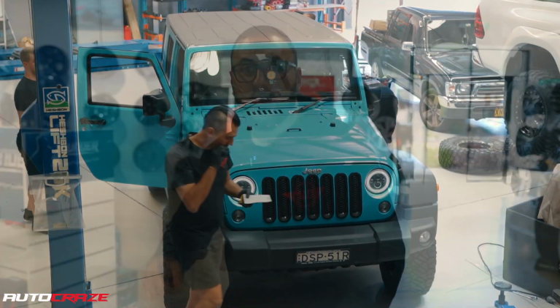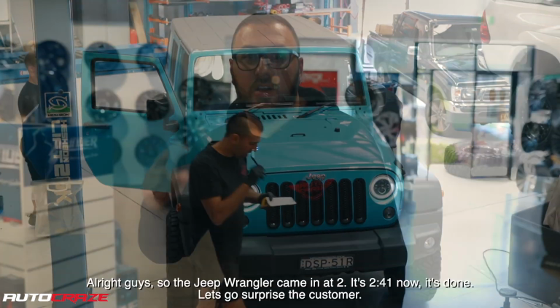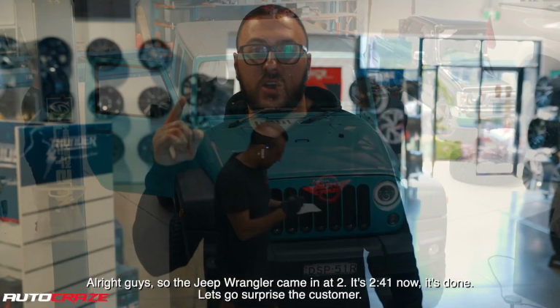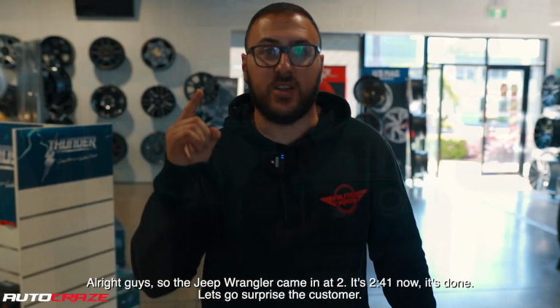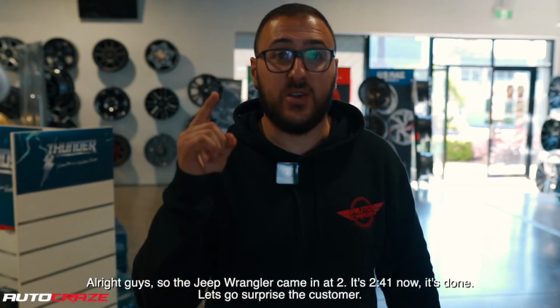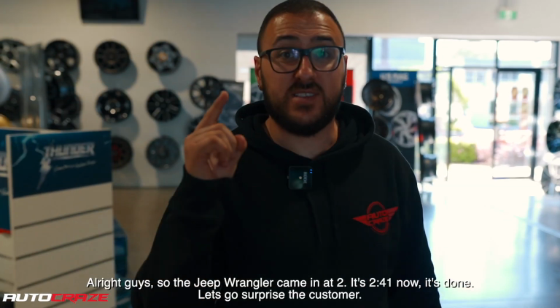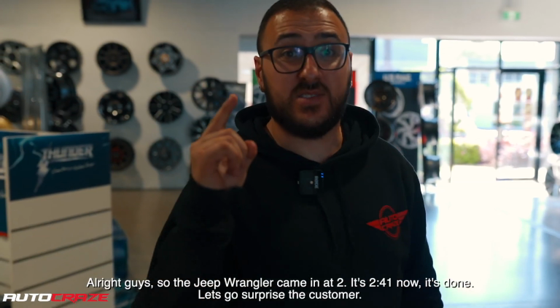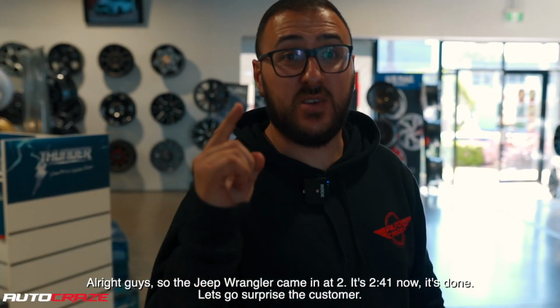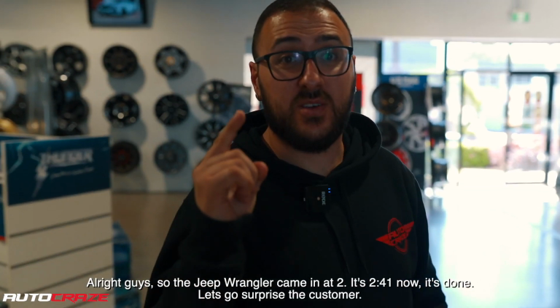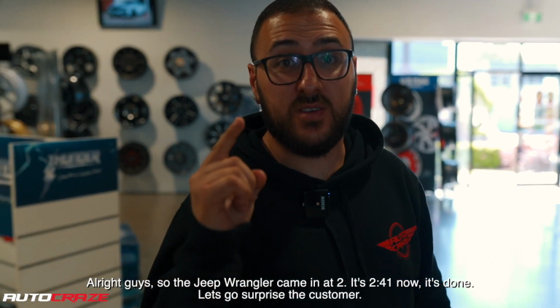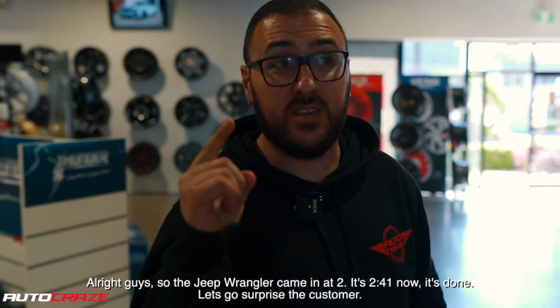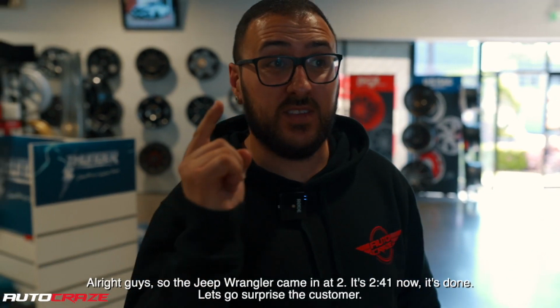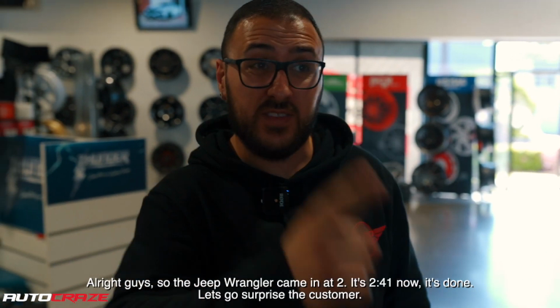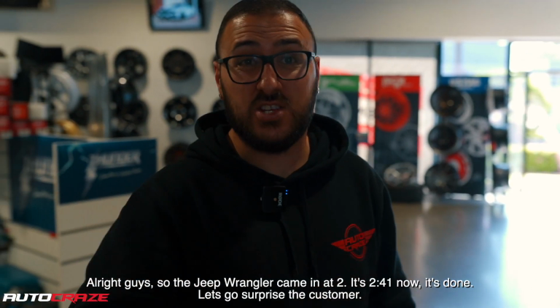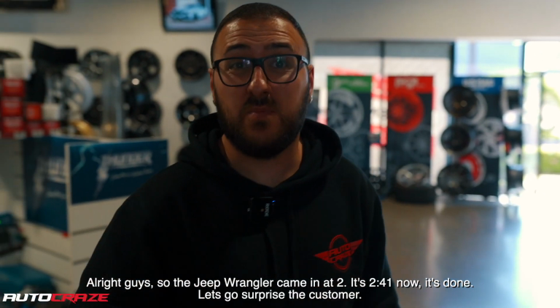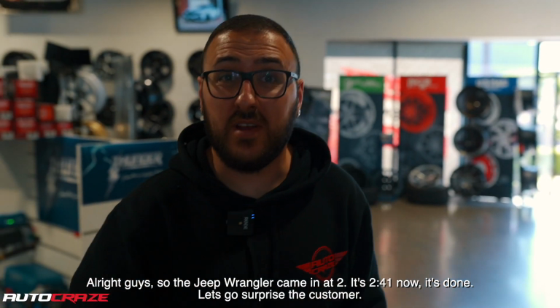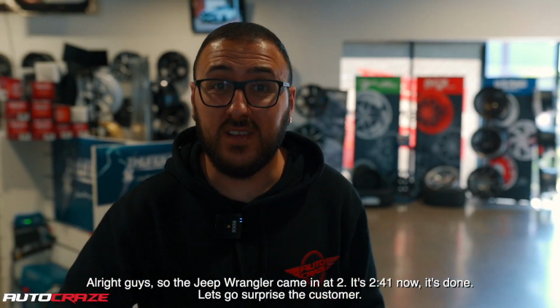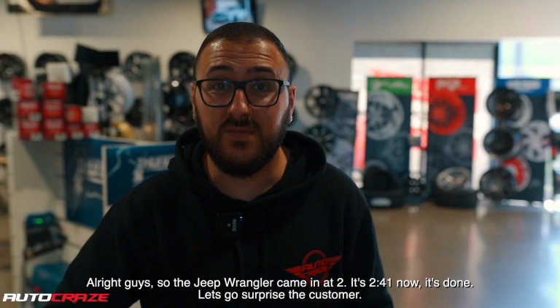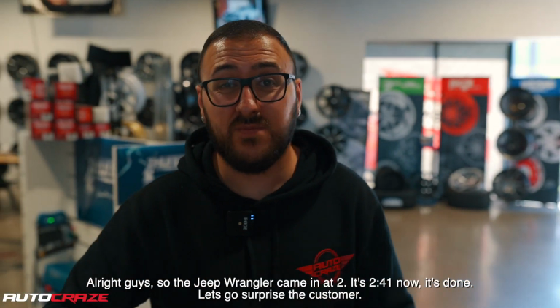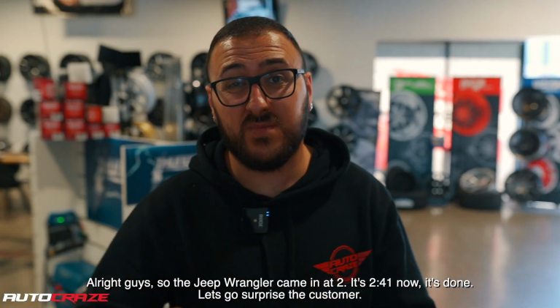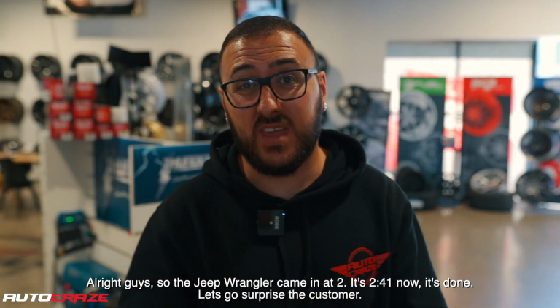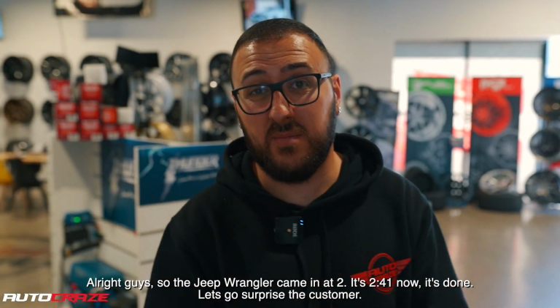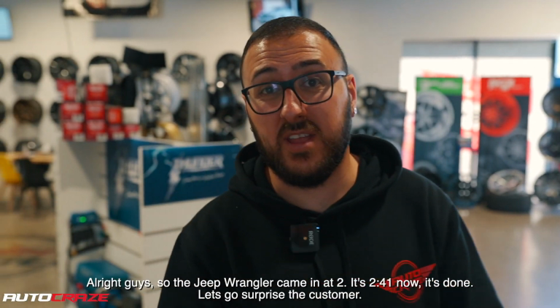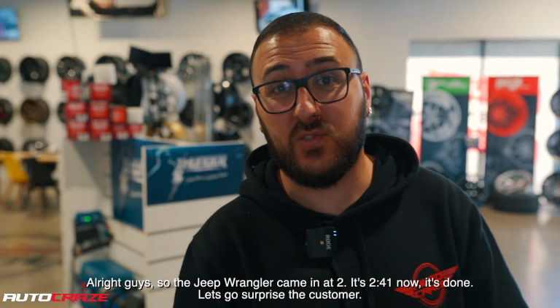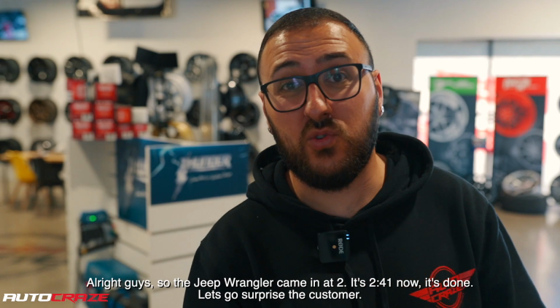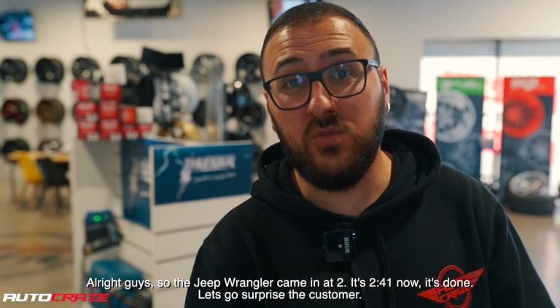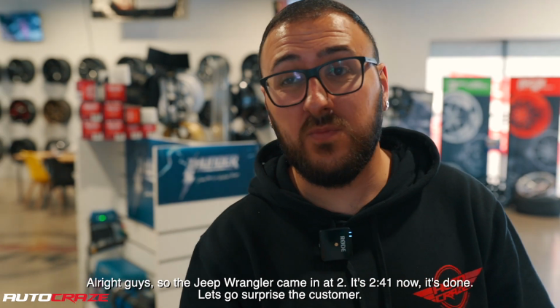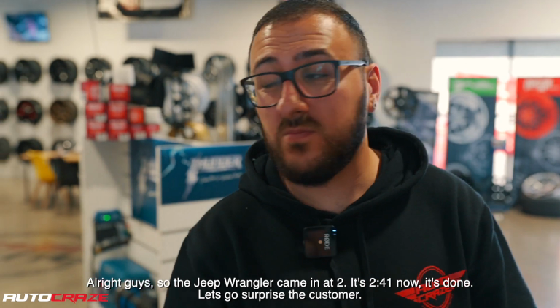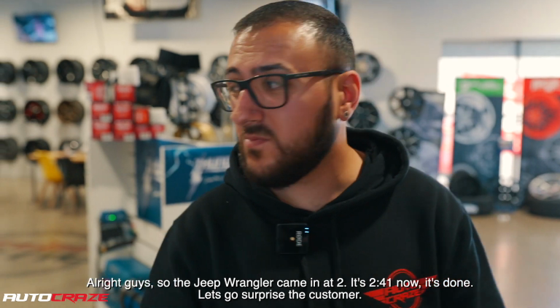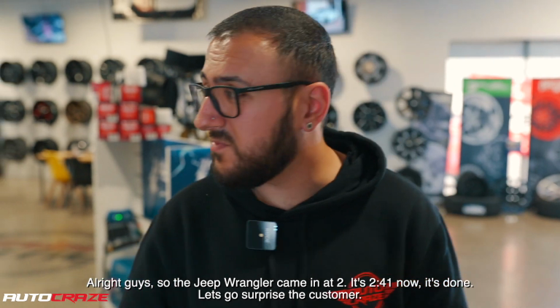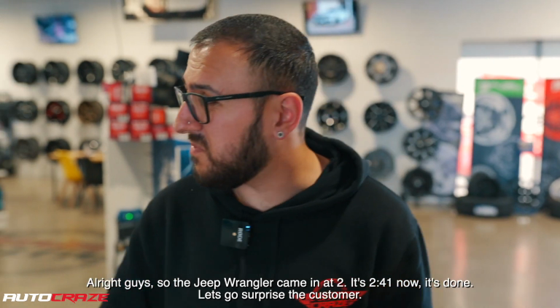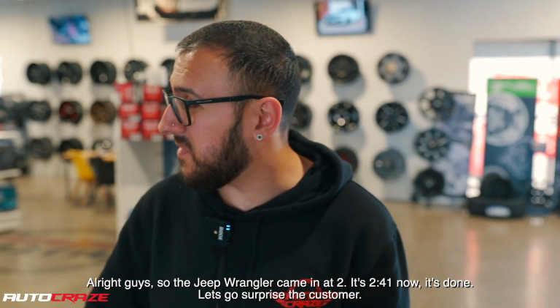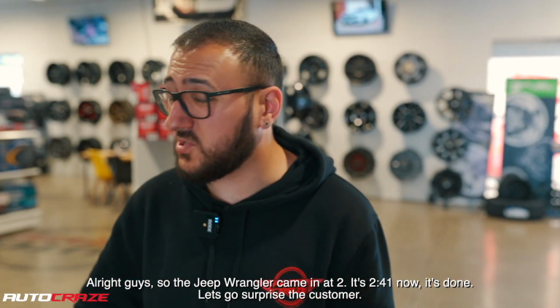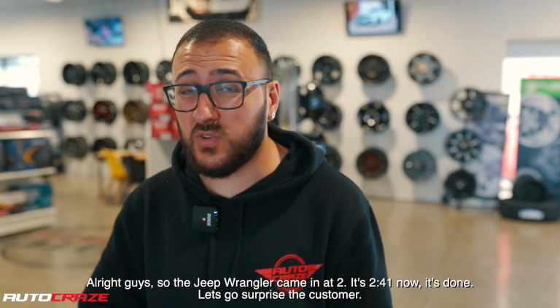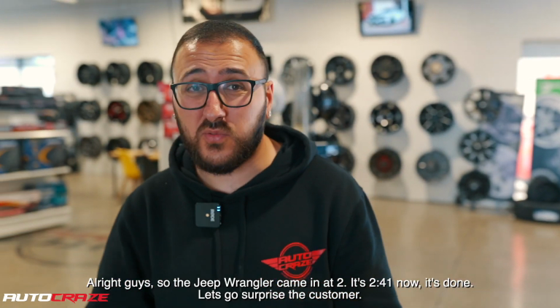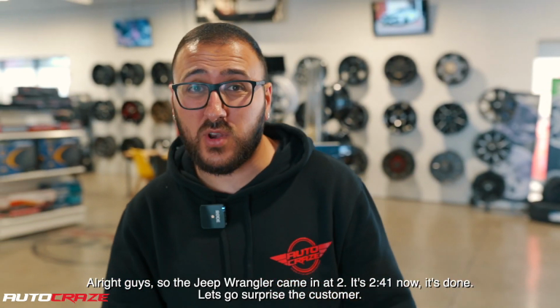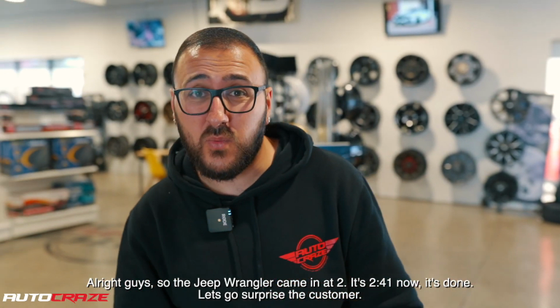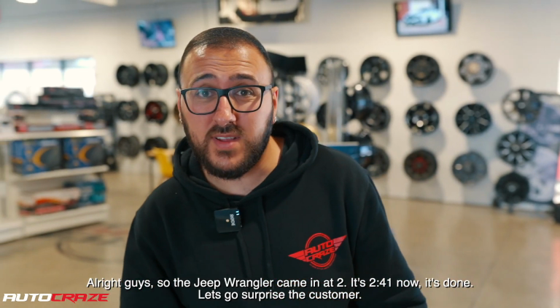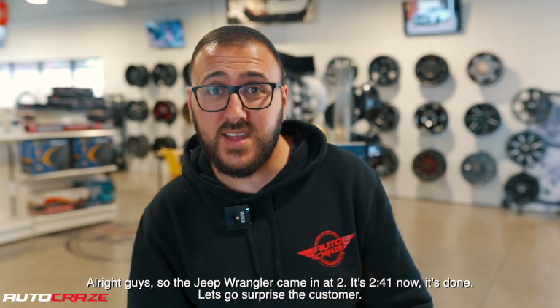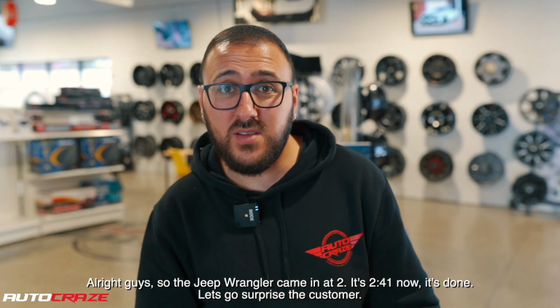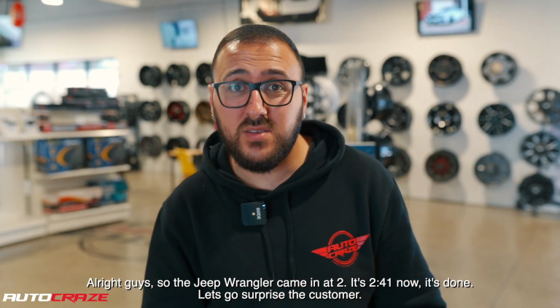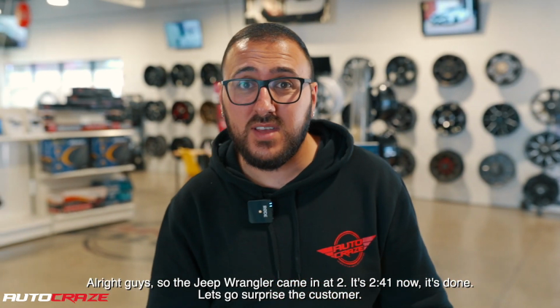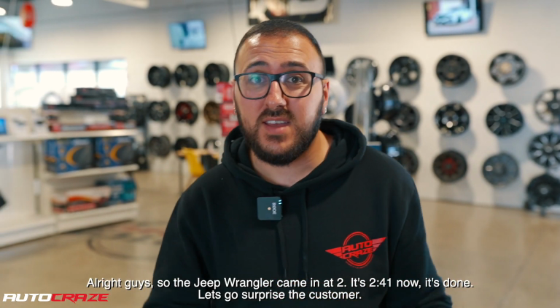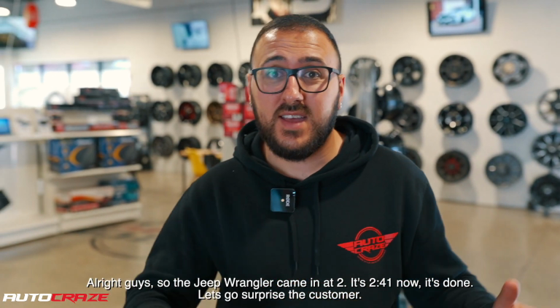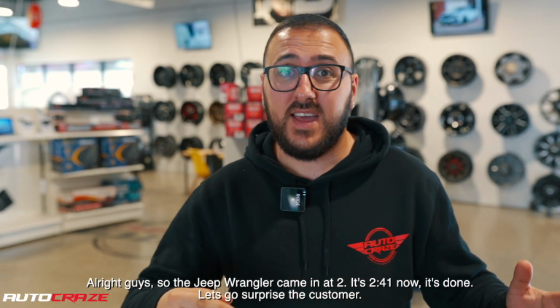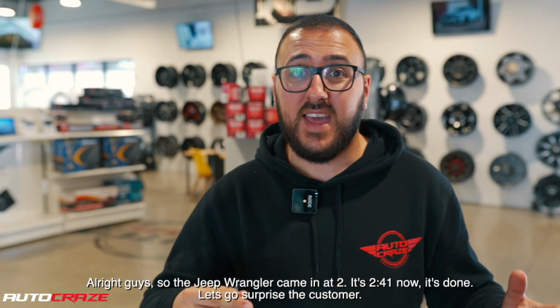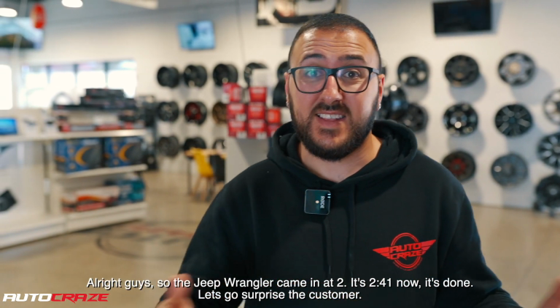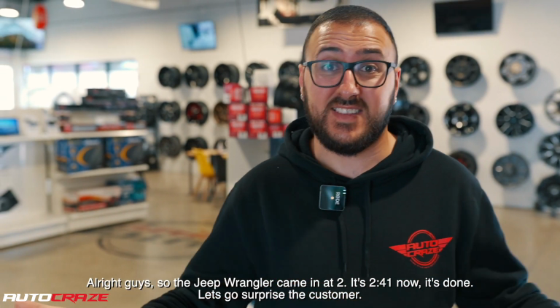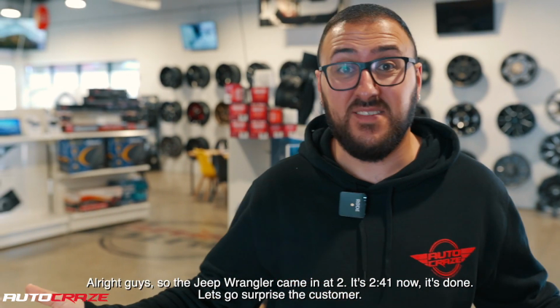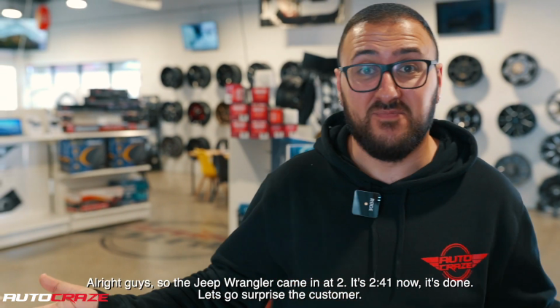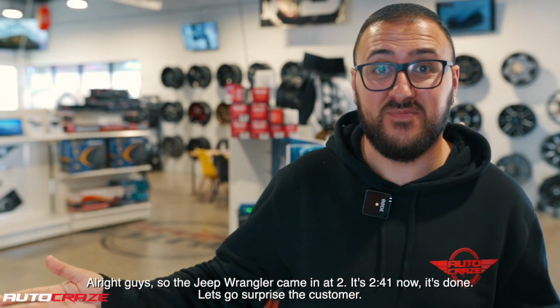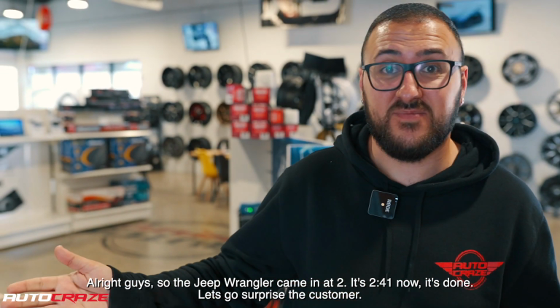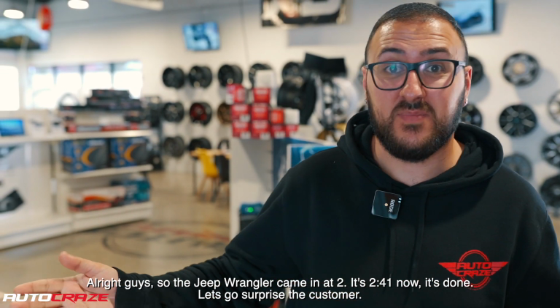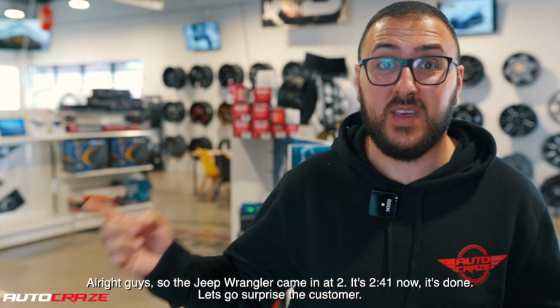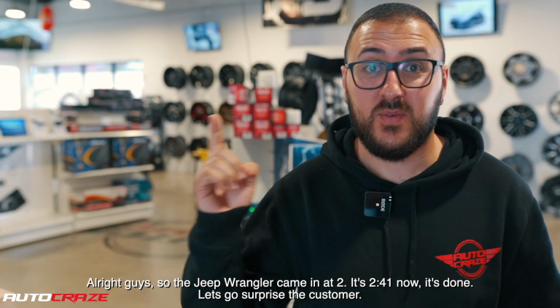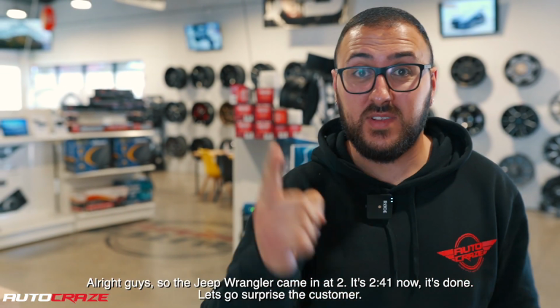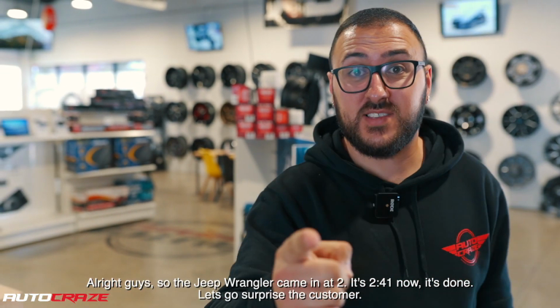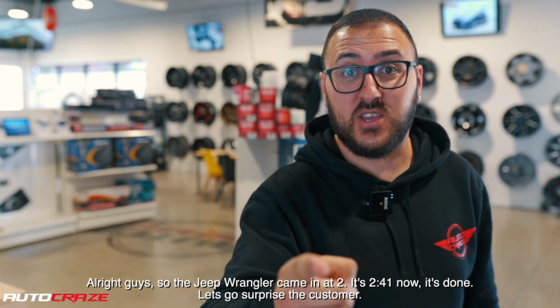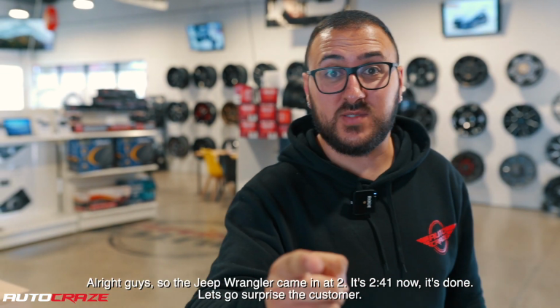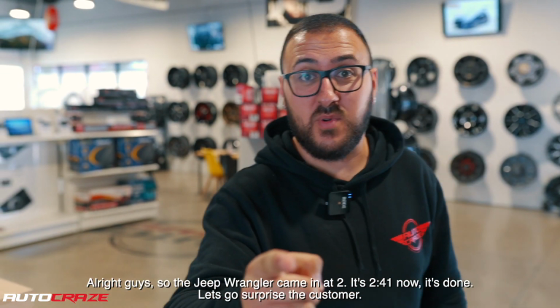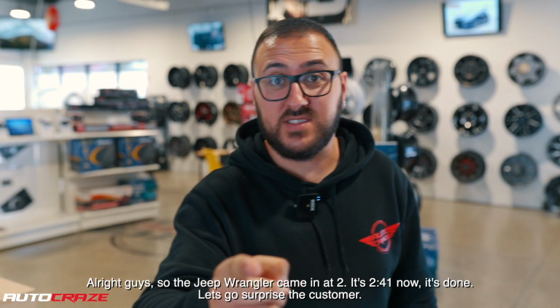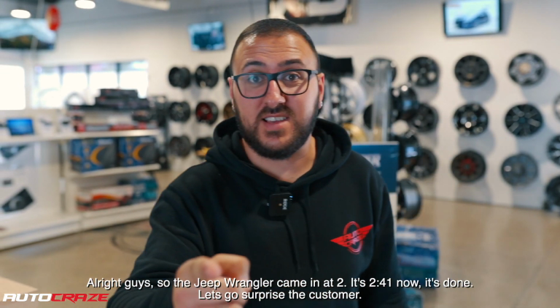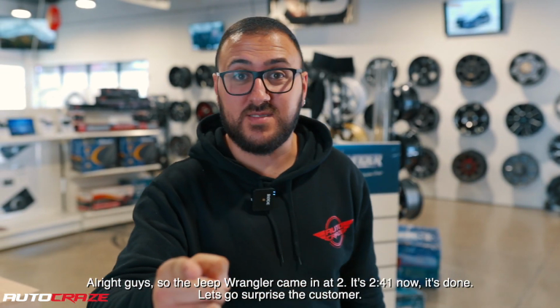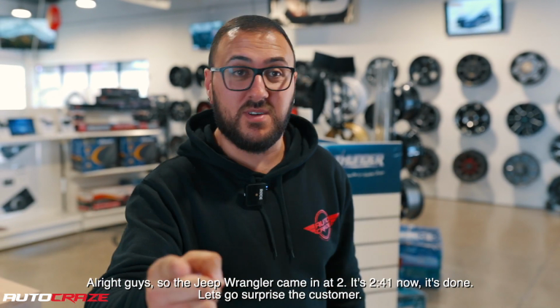All right guys, so the Jeep came in at 2. It's 2:41 now. It's done. Let's go surprise the customer.